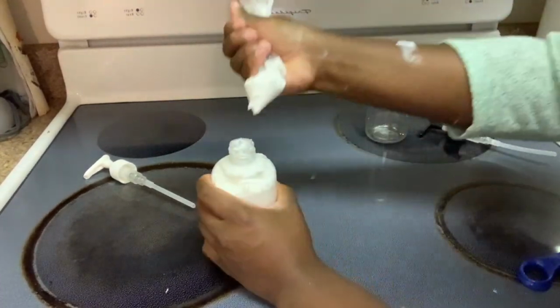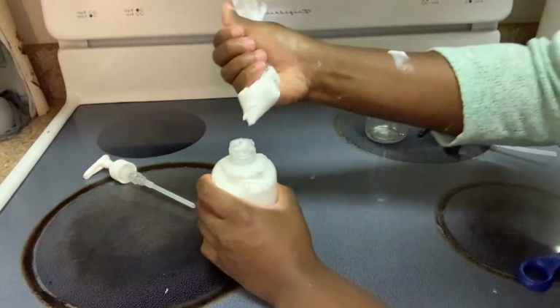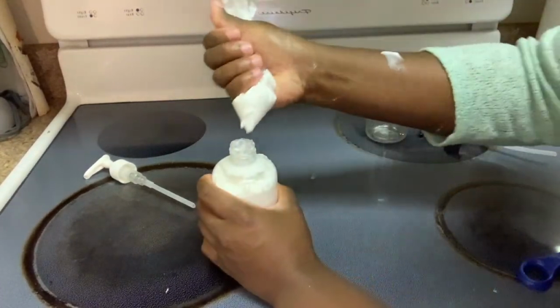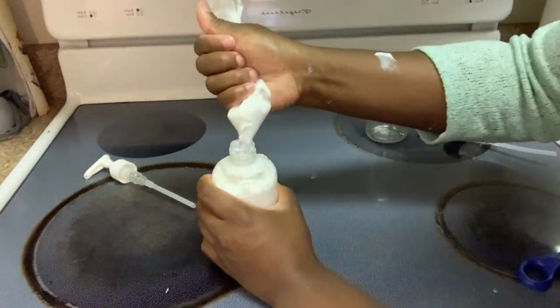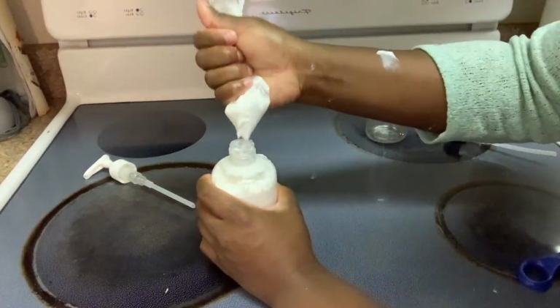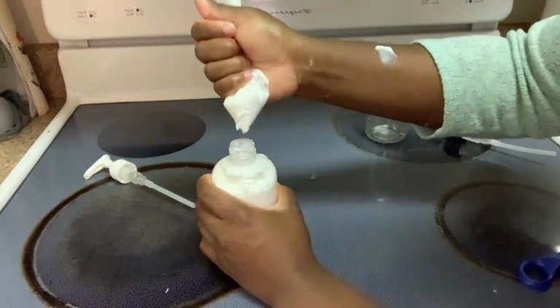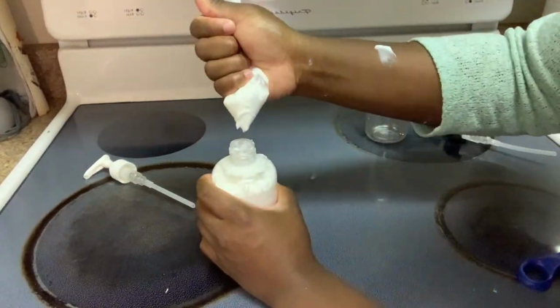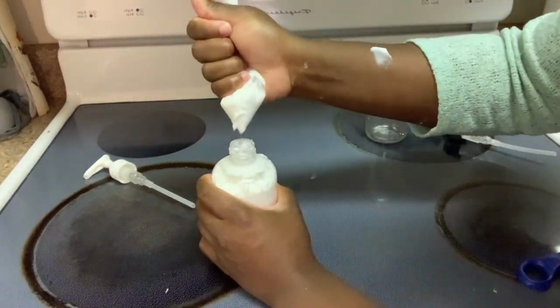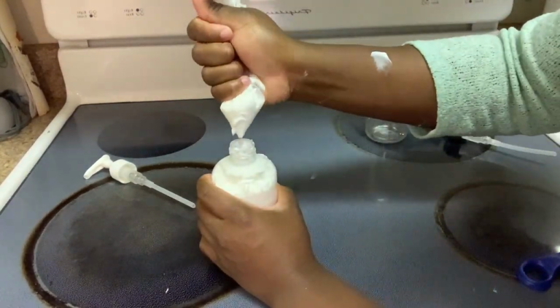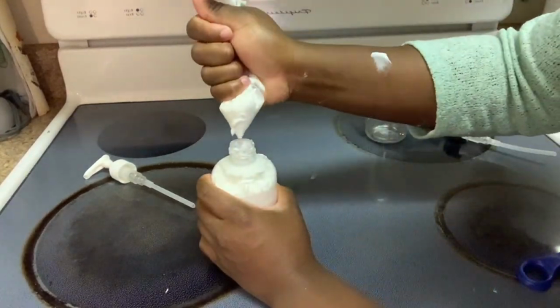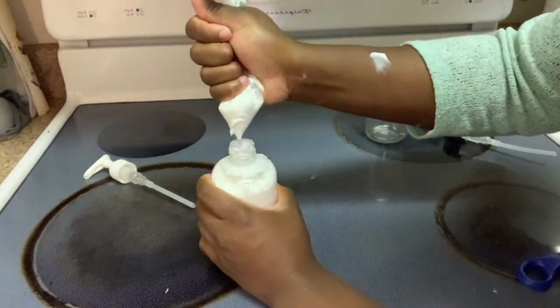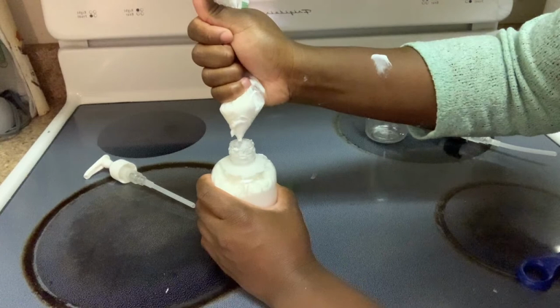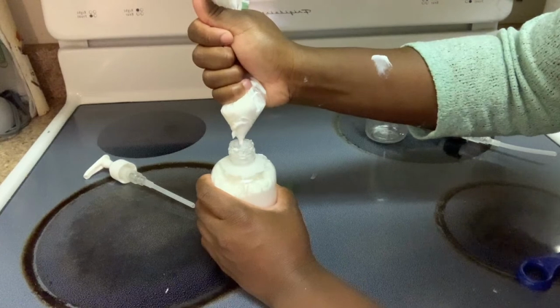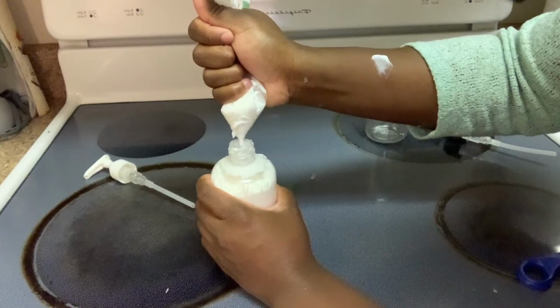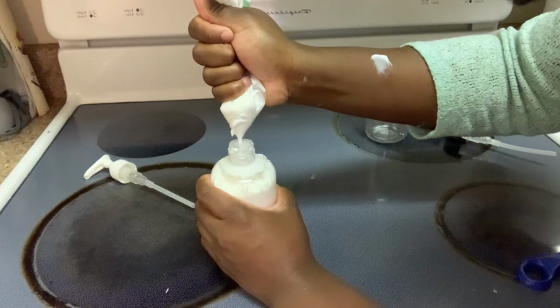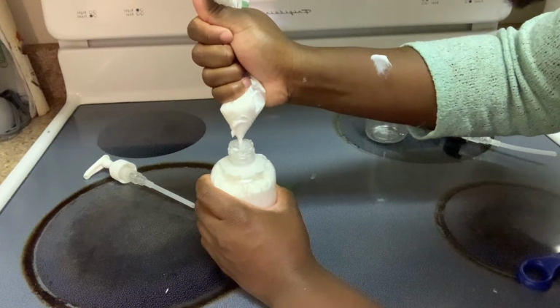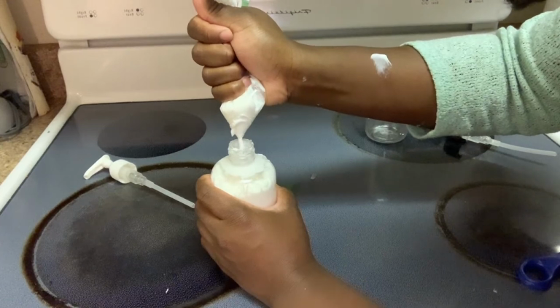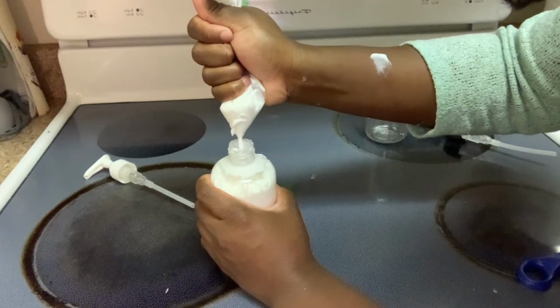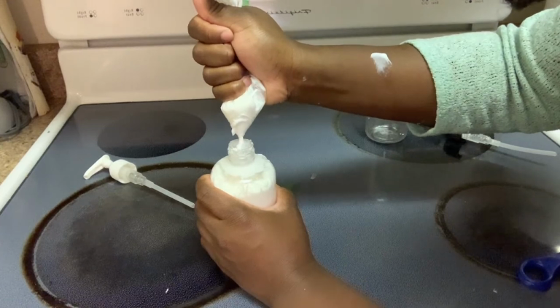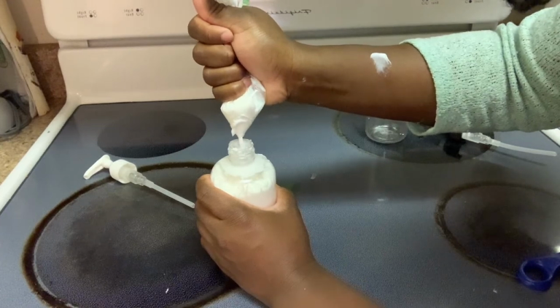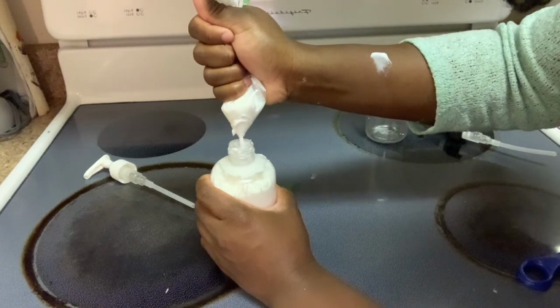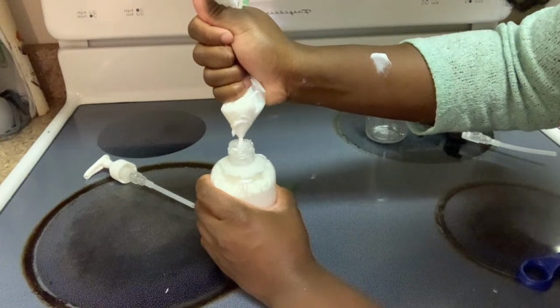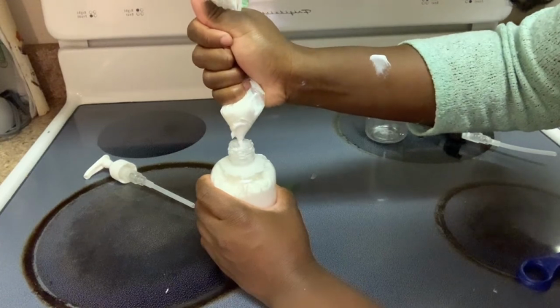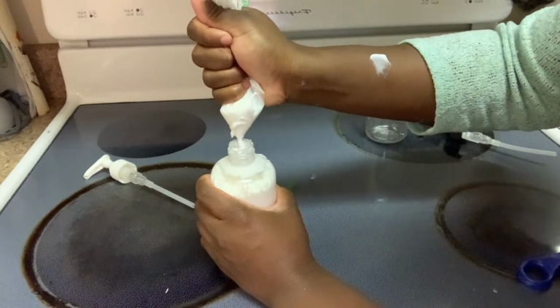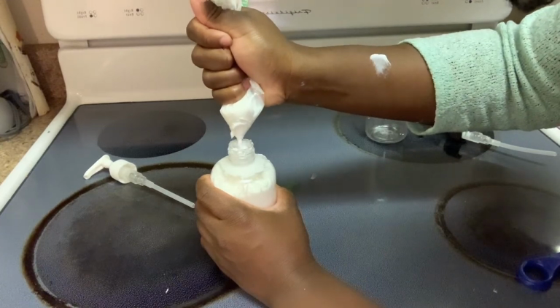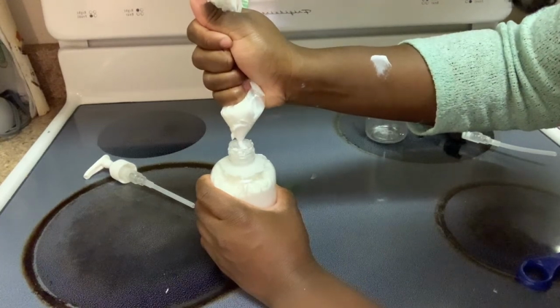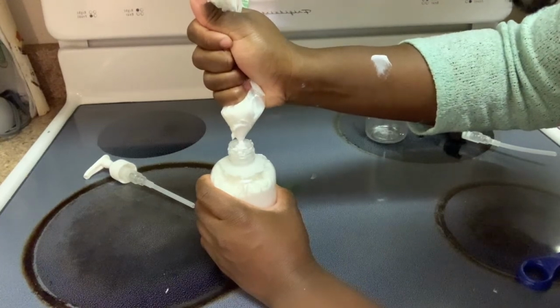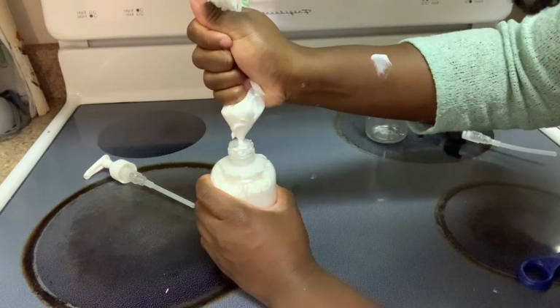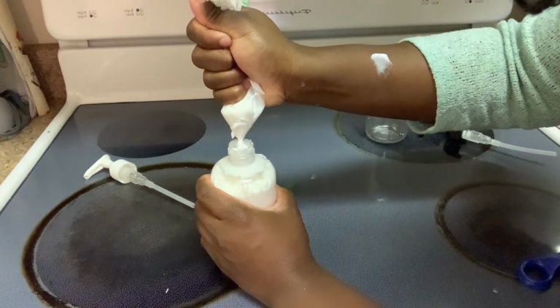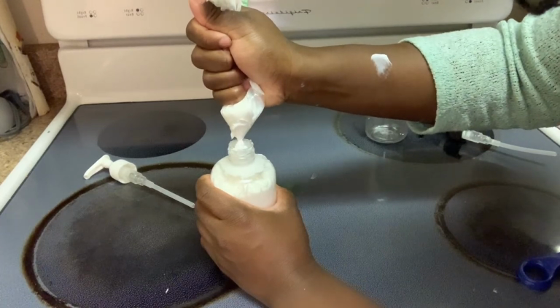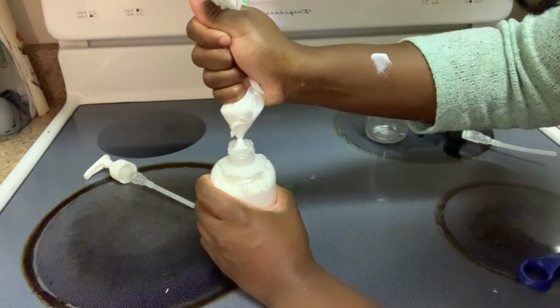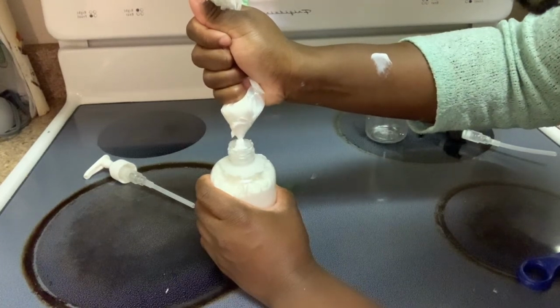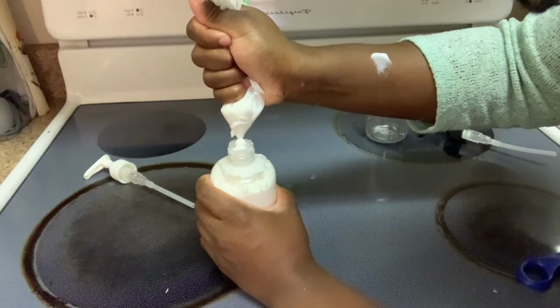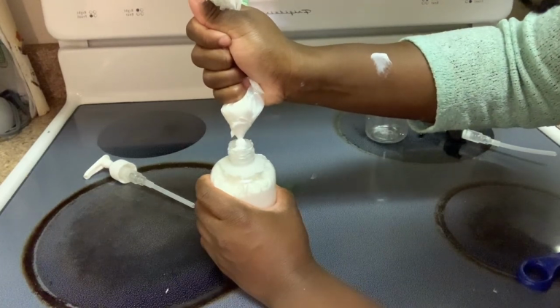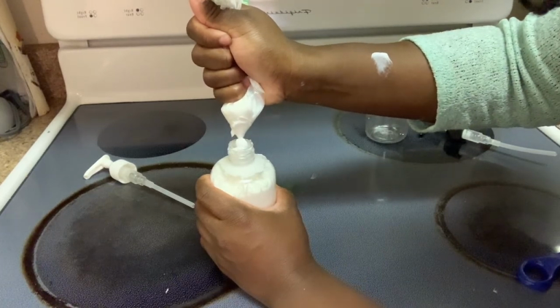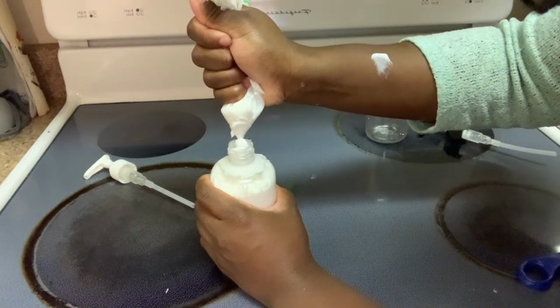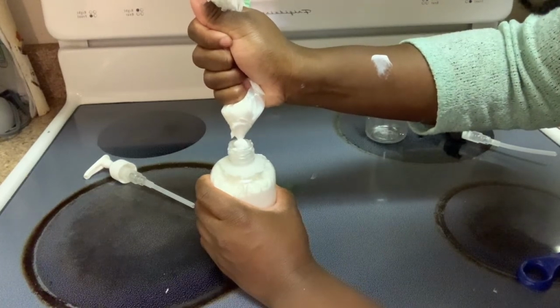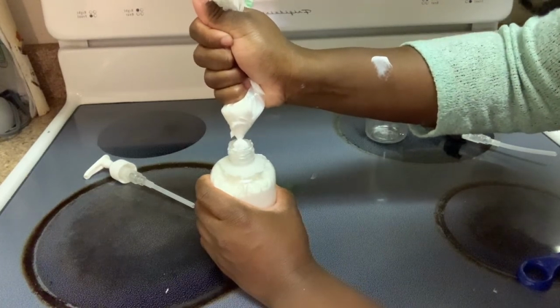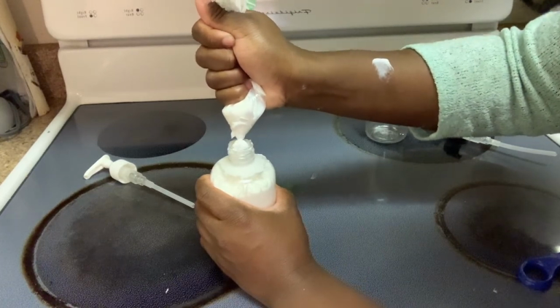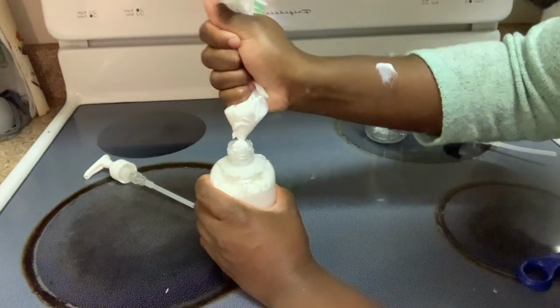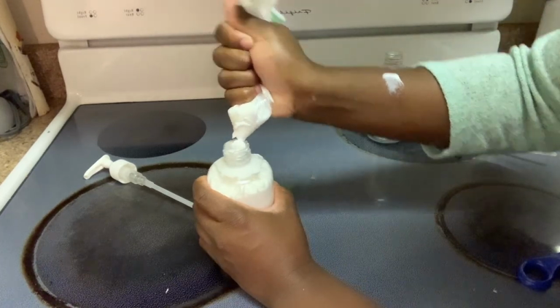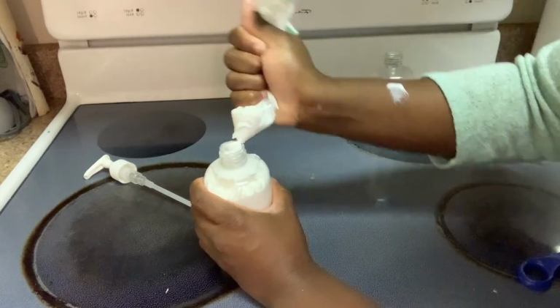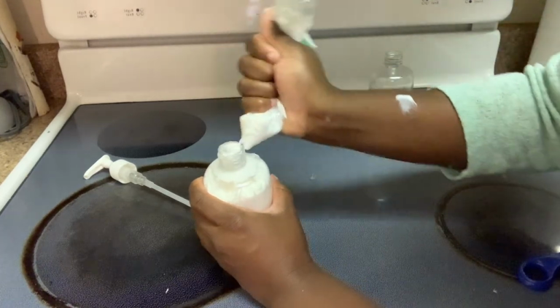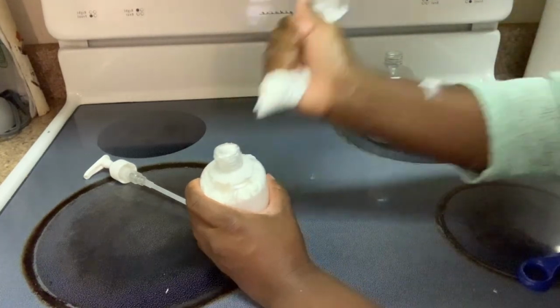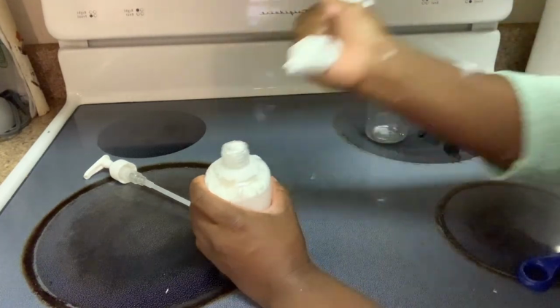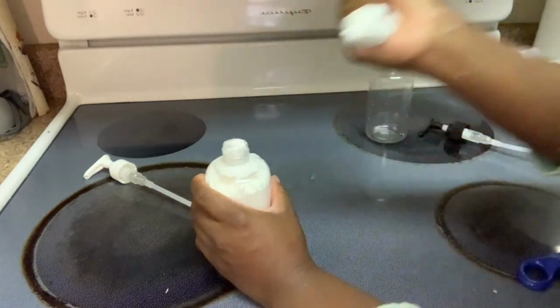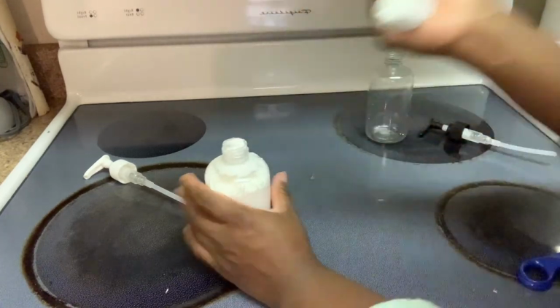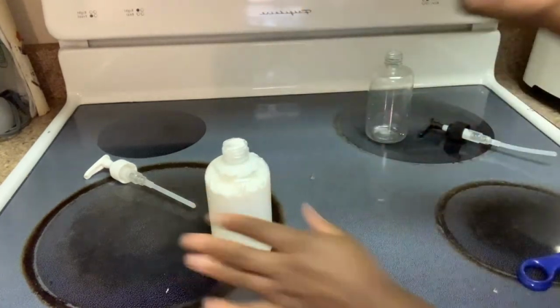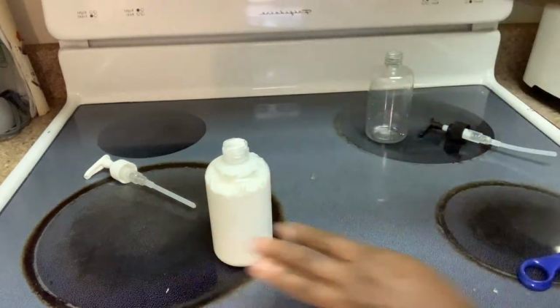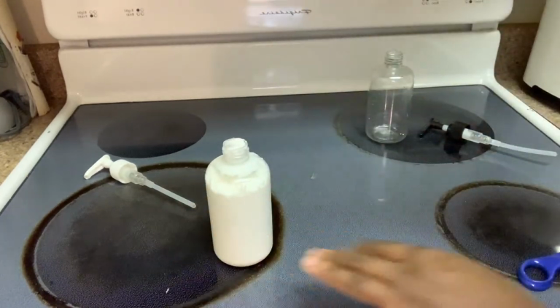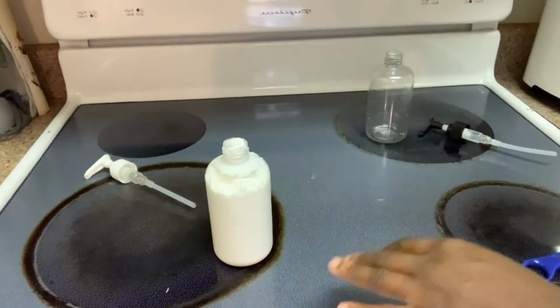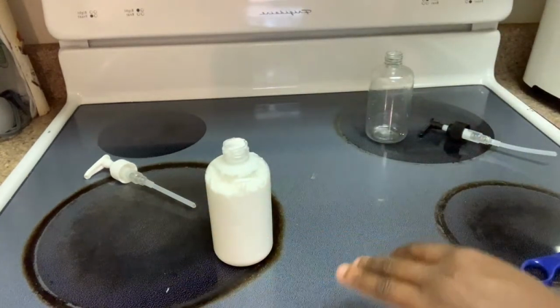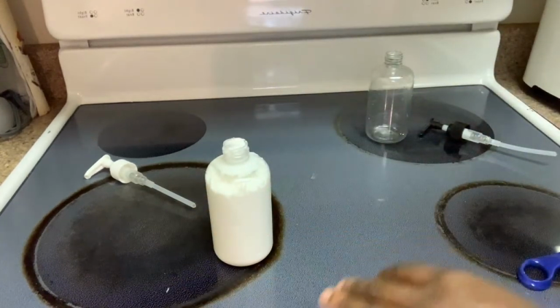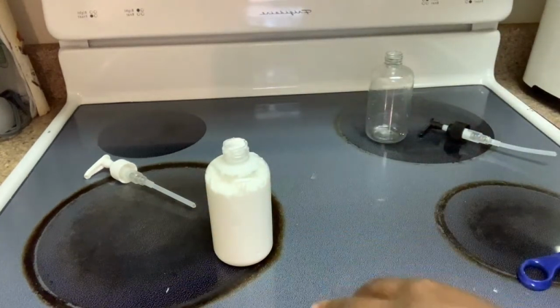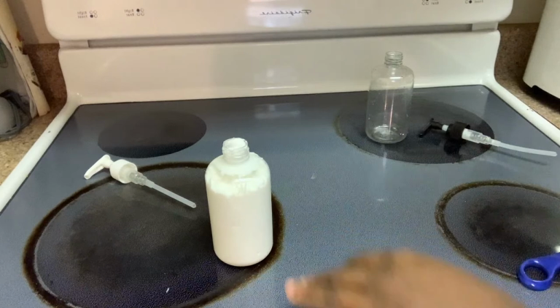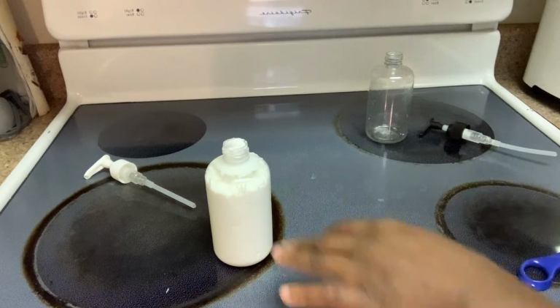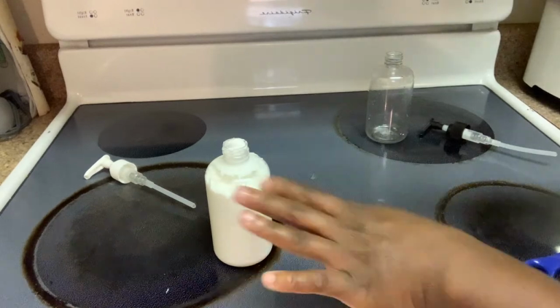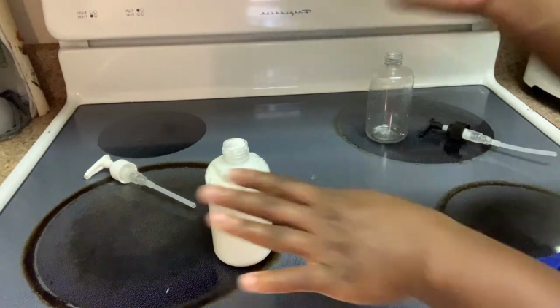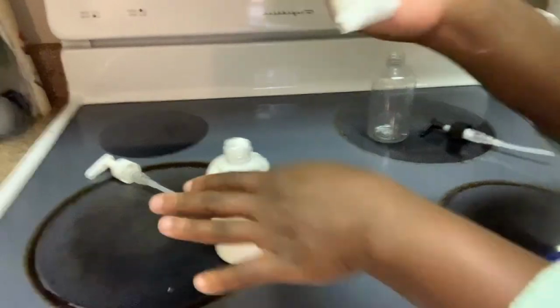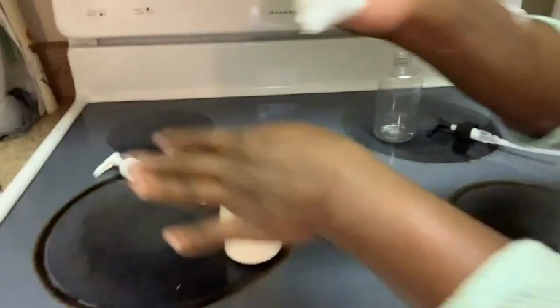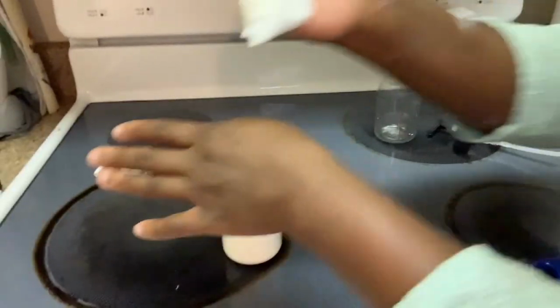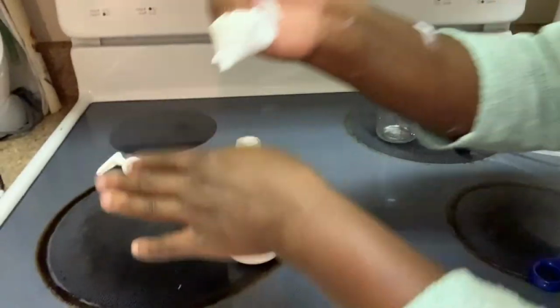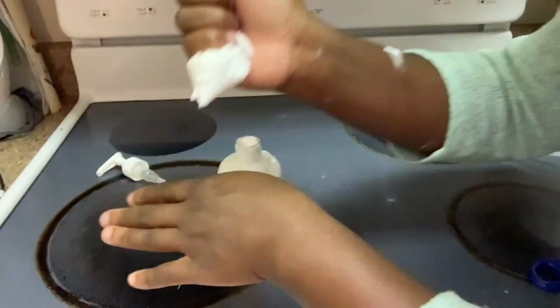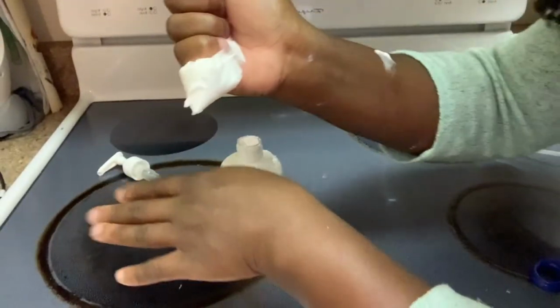I think I'm going to stop filling soon because I don't want the top to pop out once I put it on.